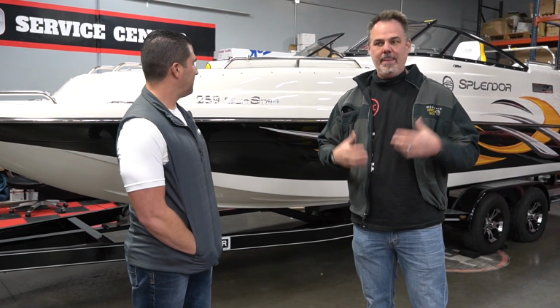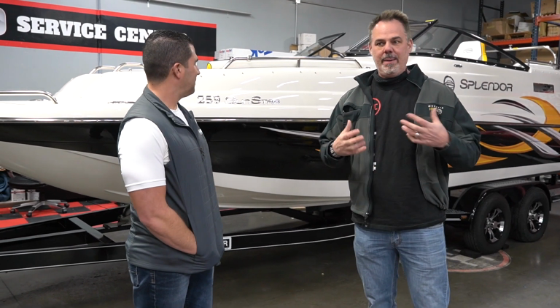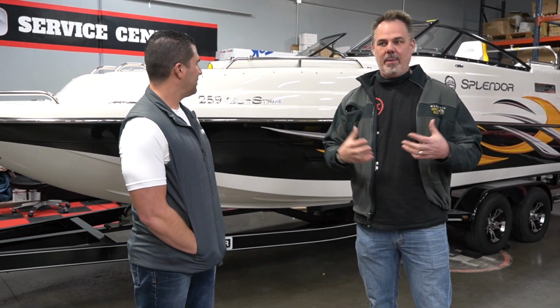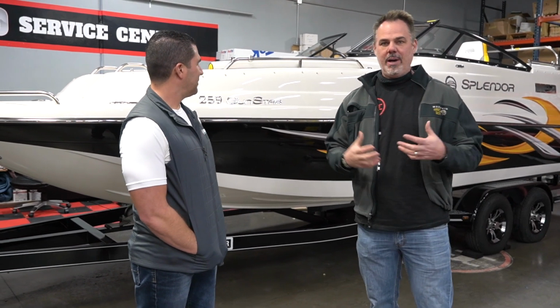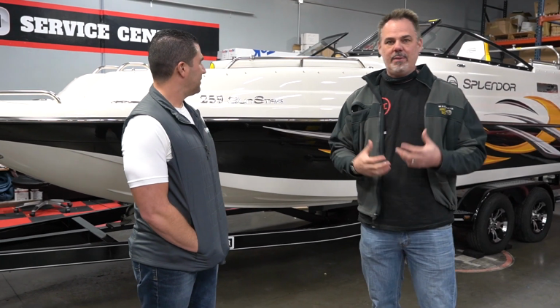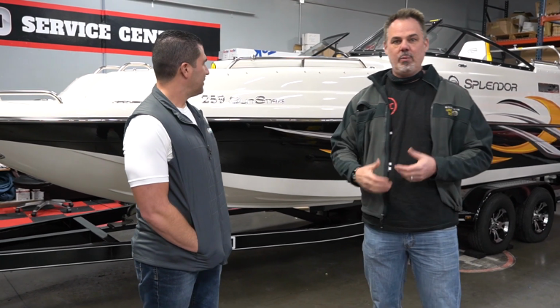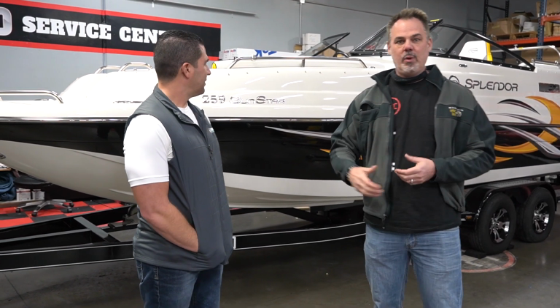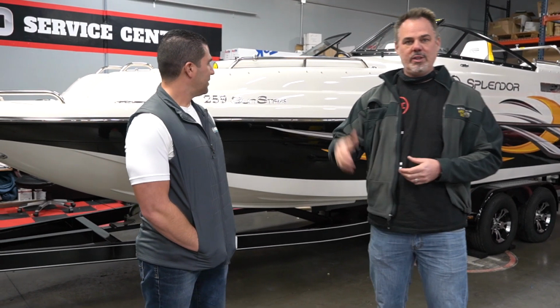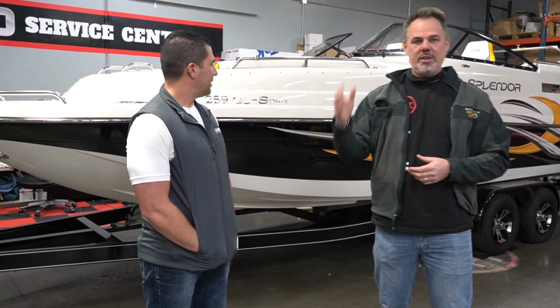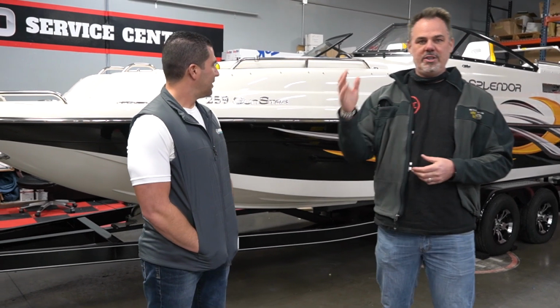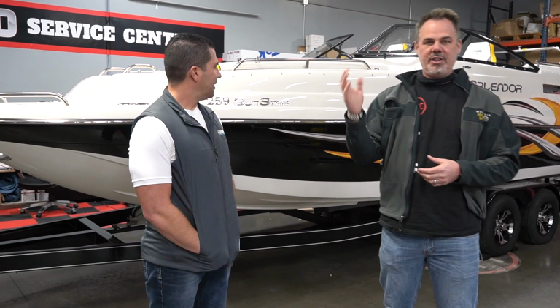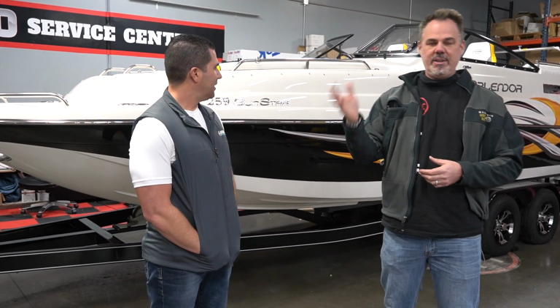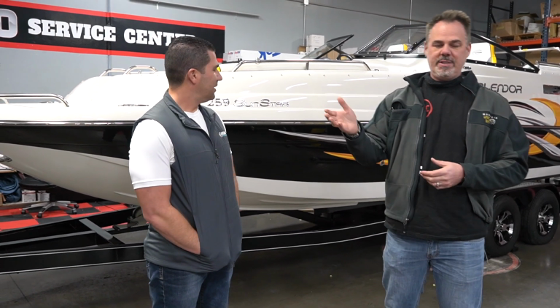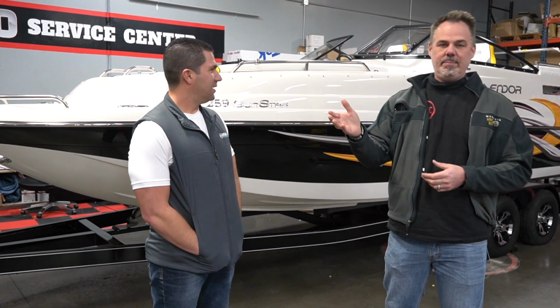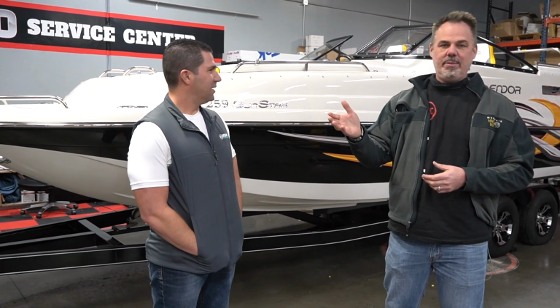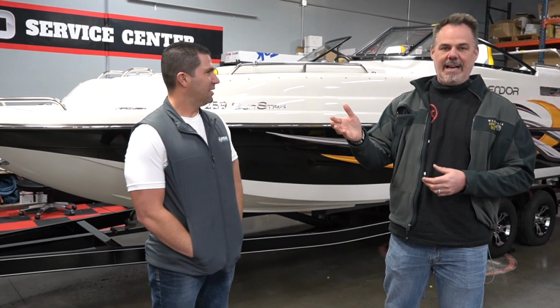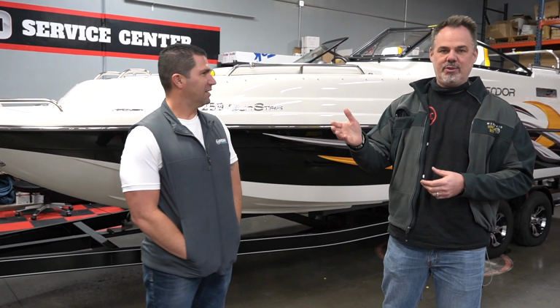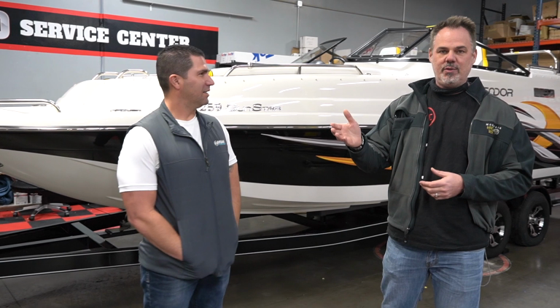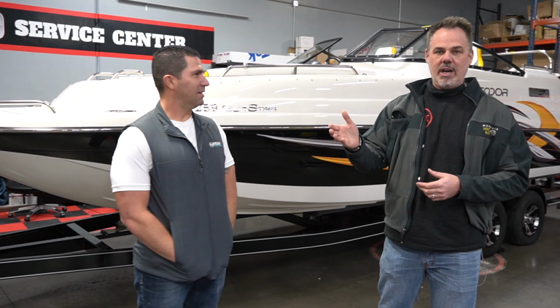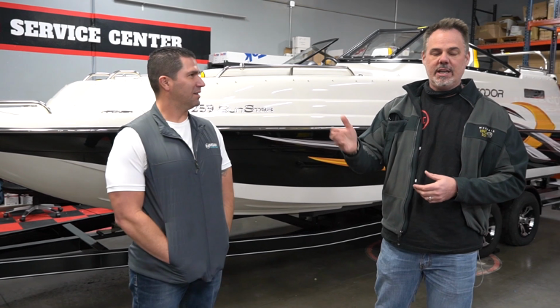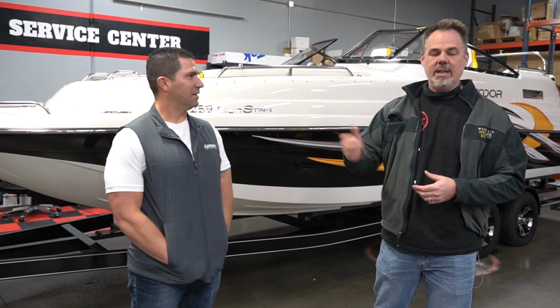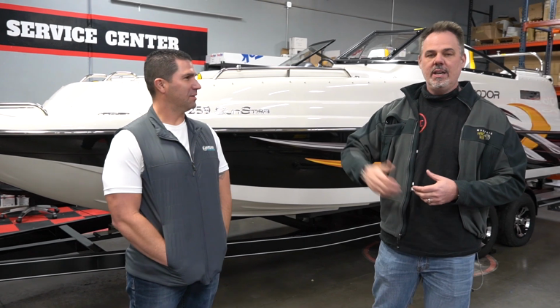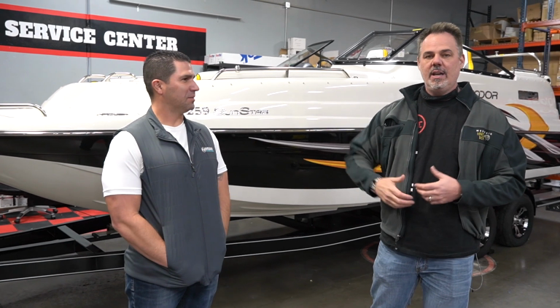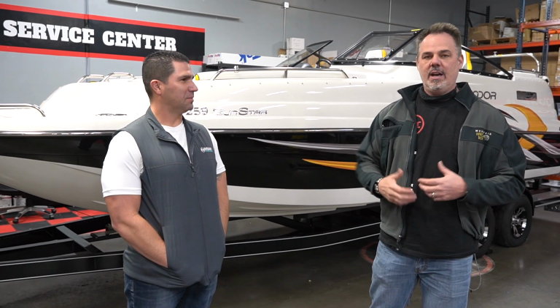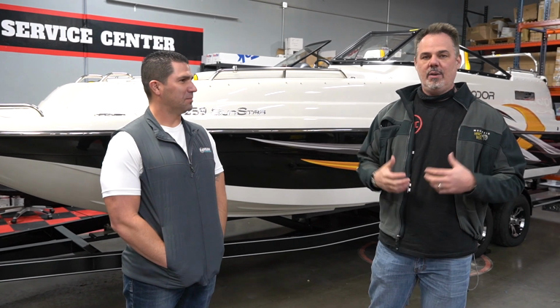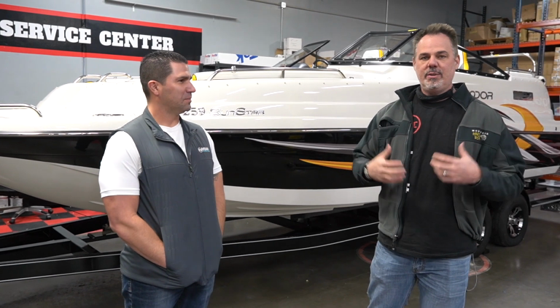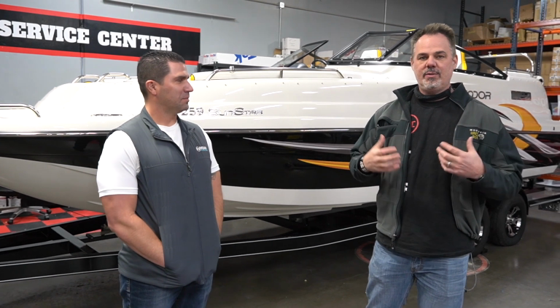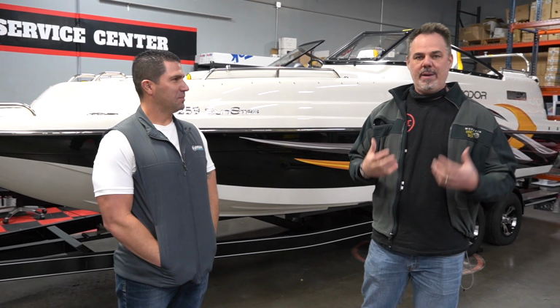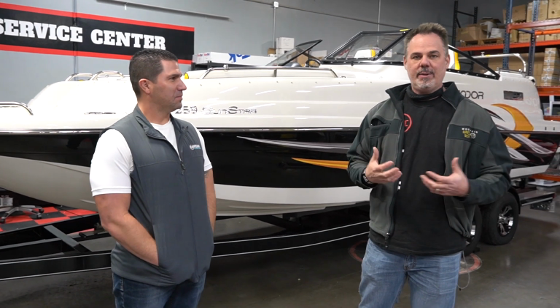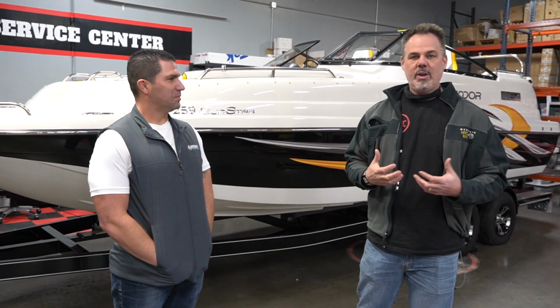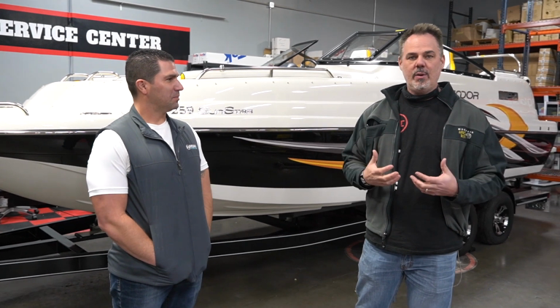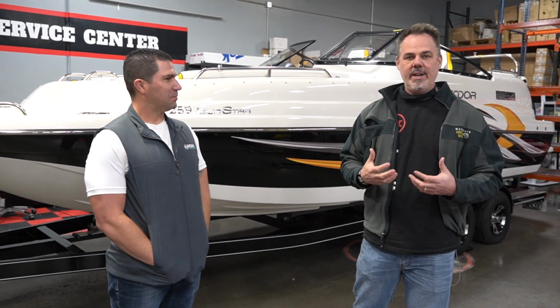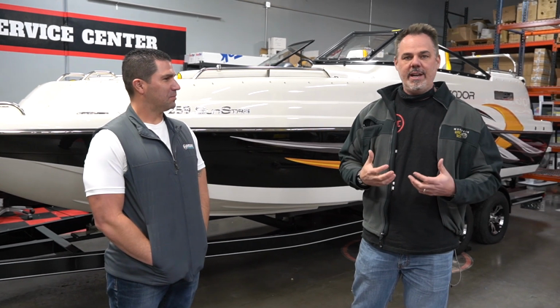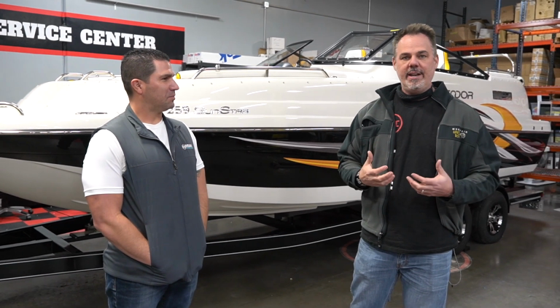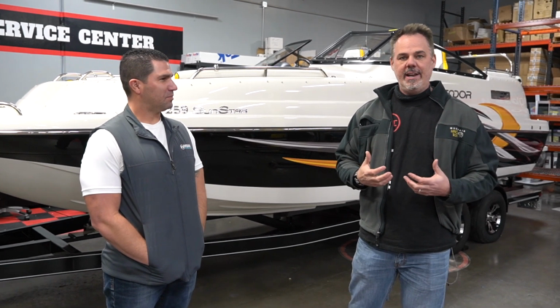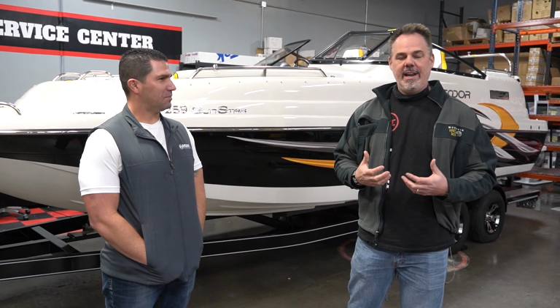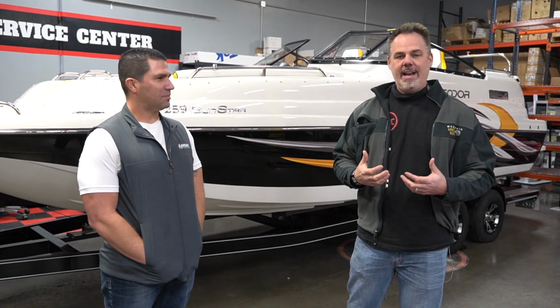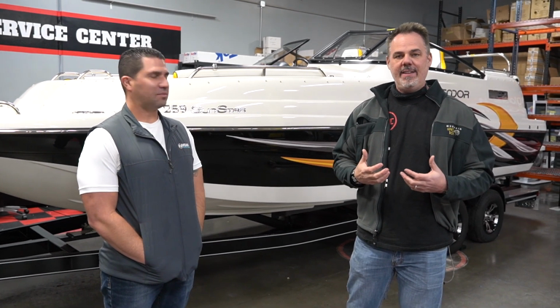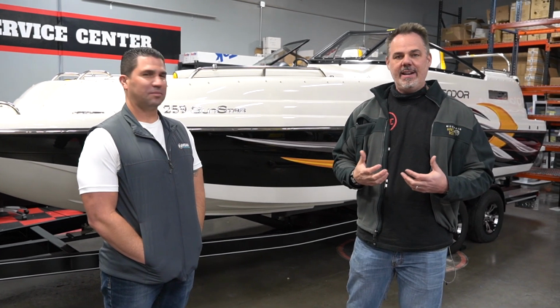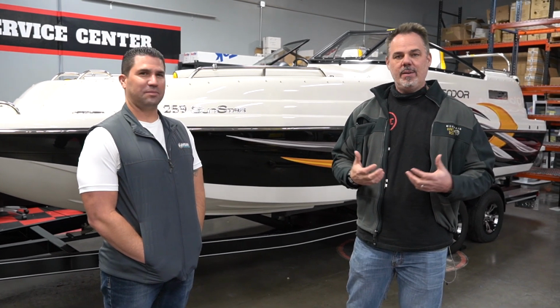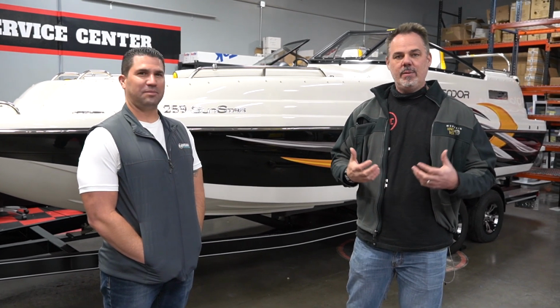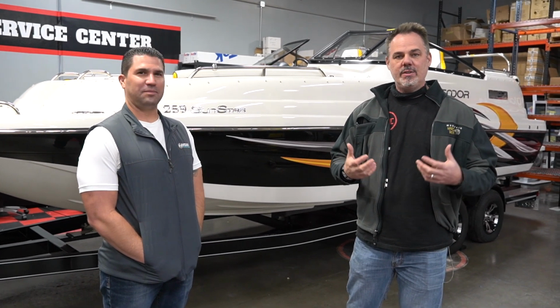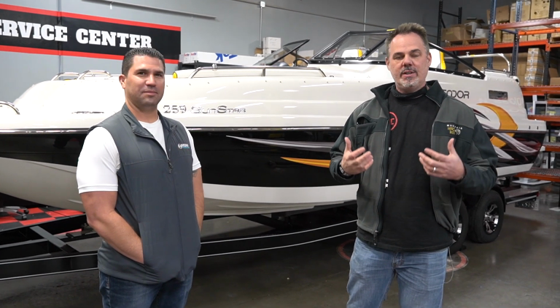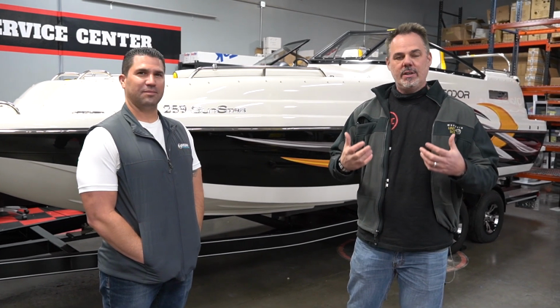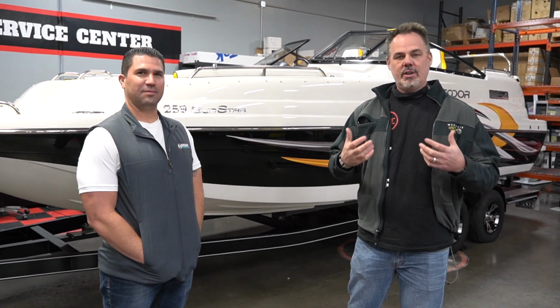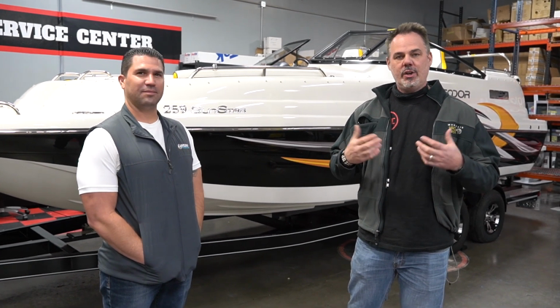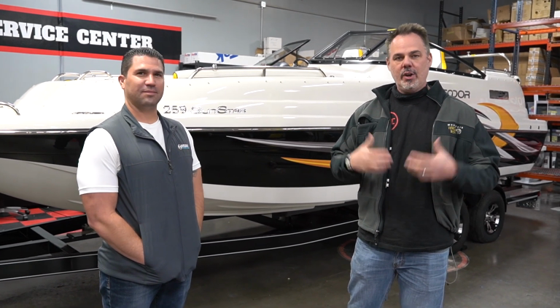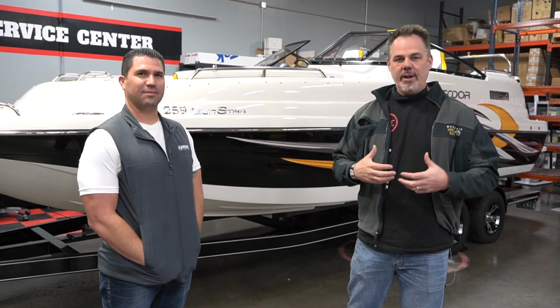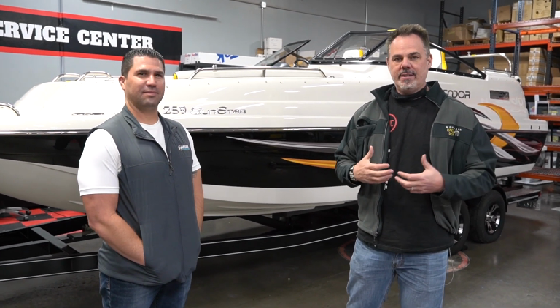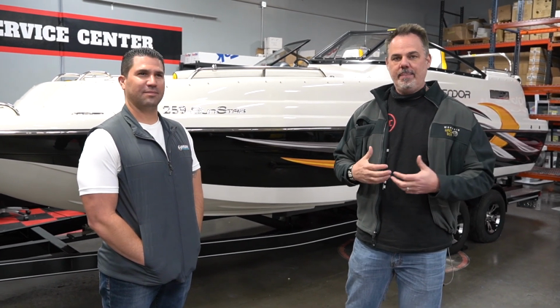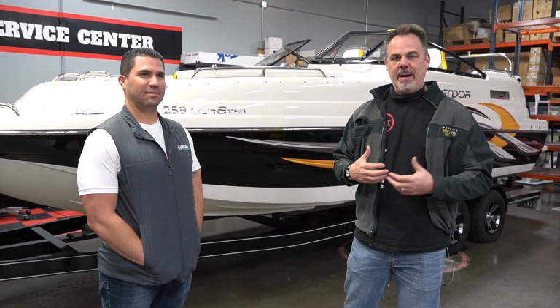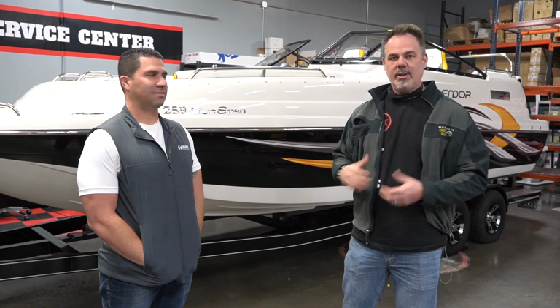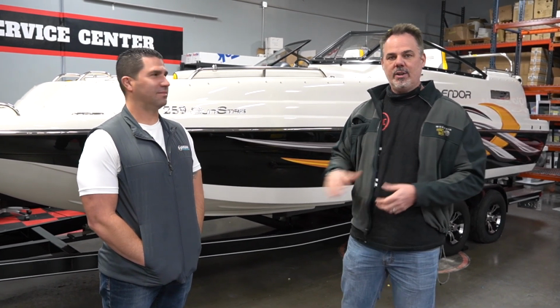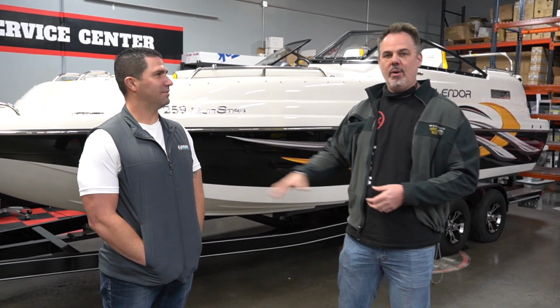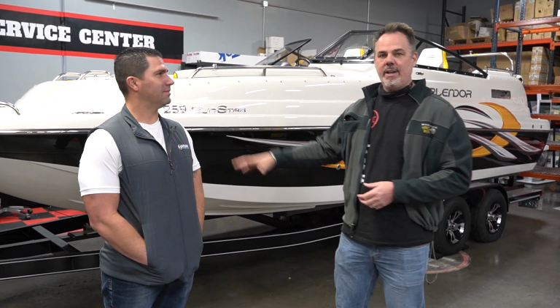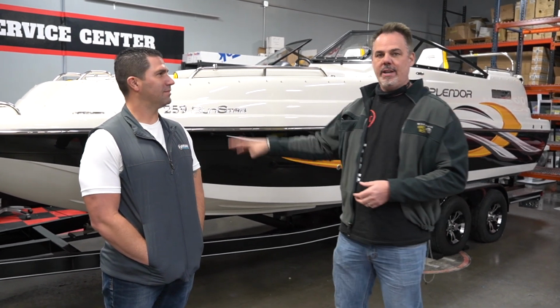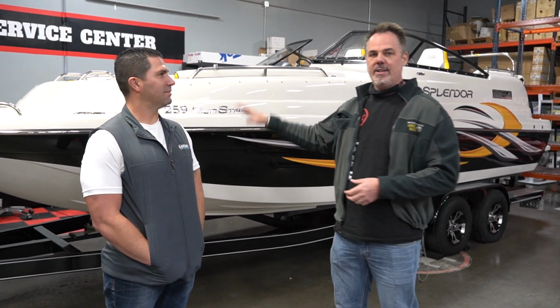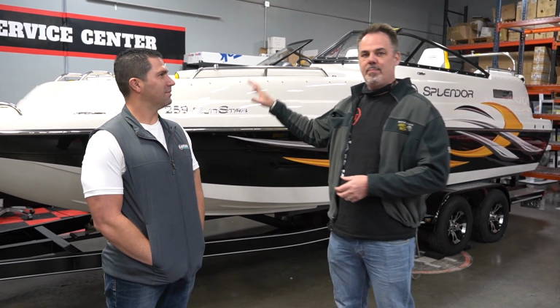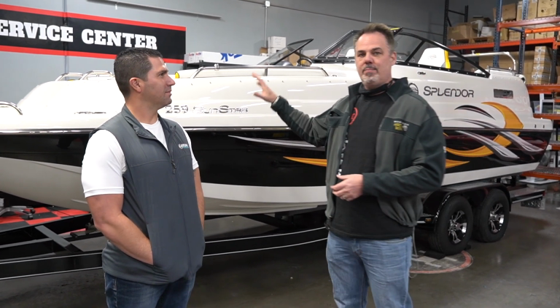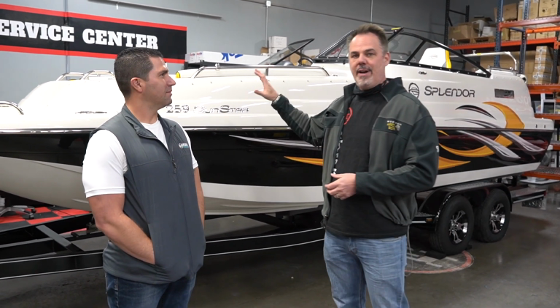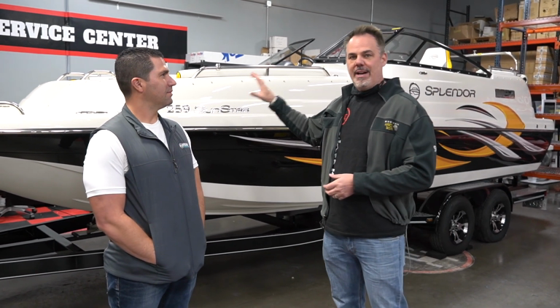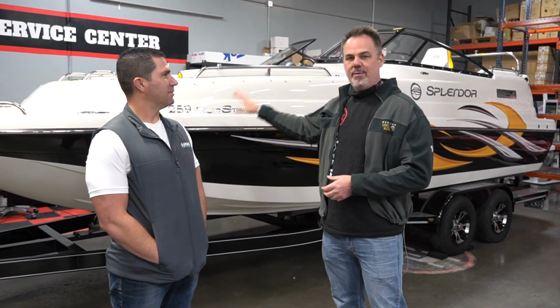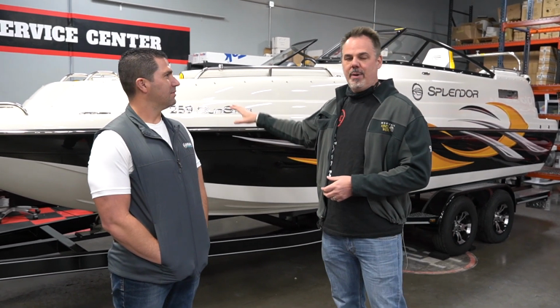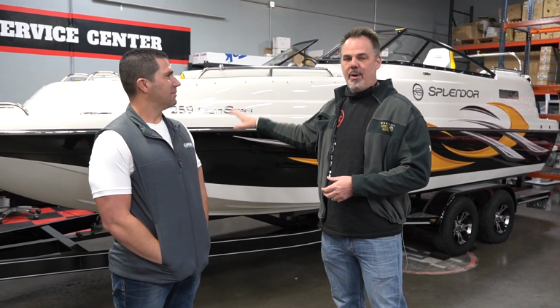We met Mike, worked on a GMC black truck, ceramic coated it, and then he was curious about coating his brand new boat.